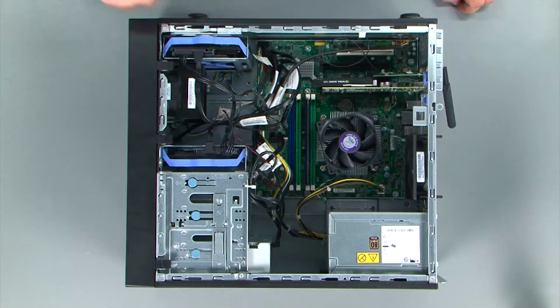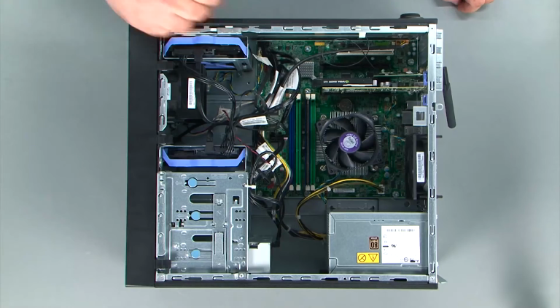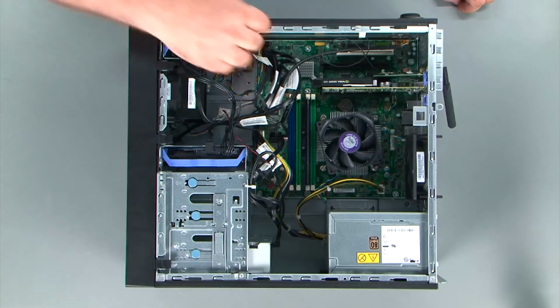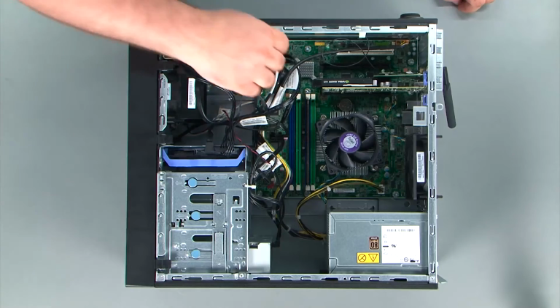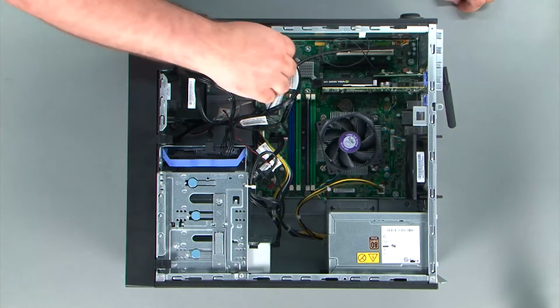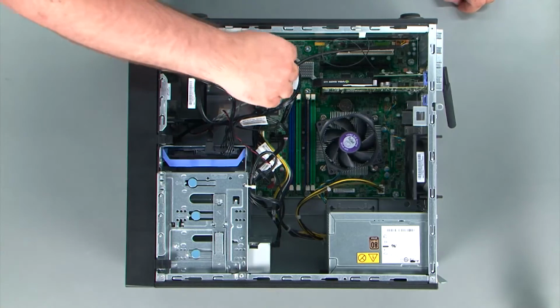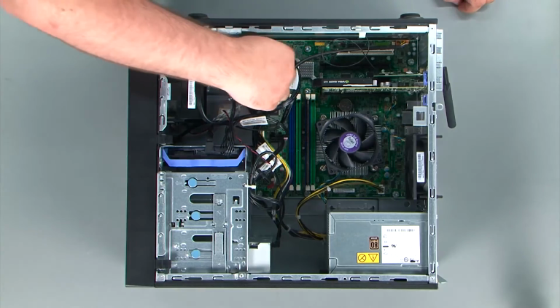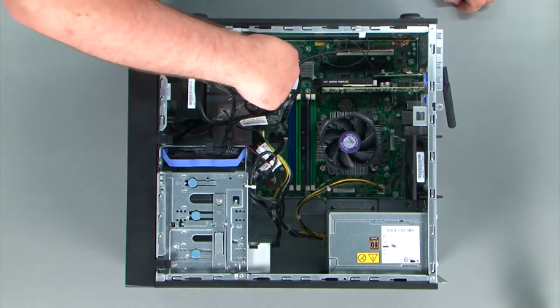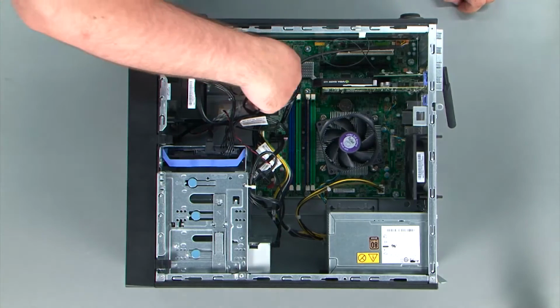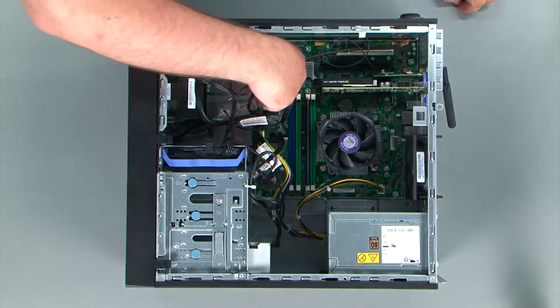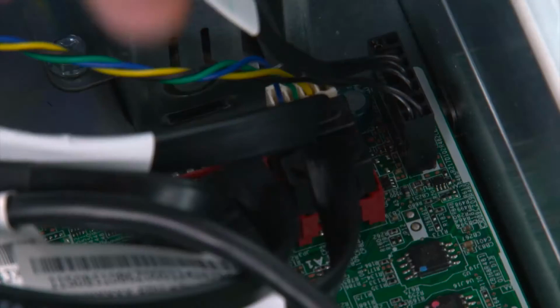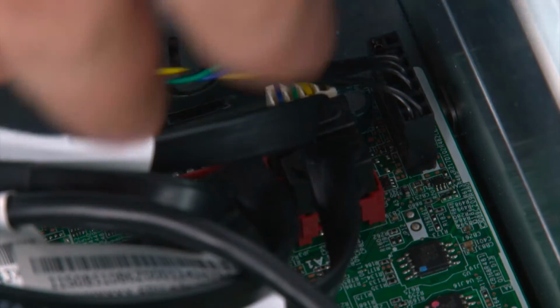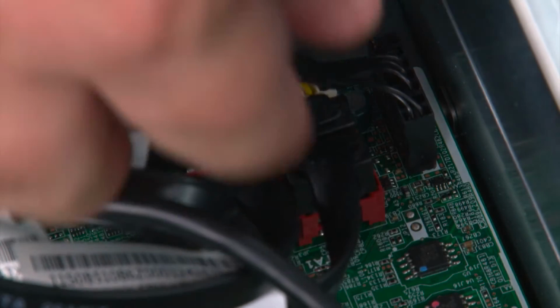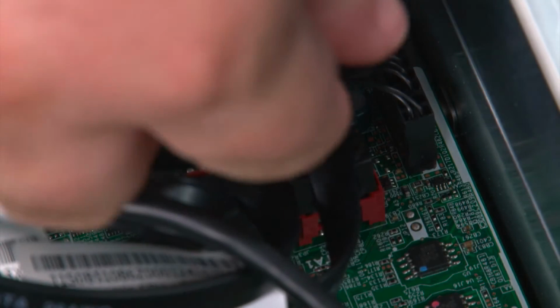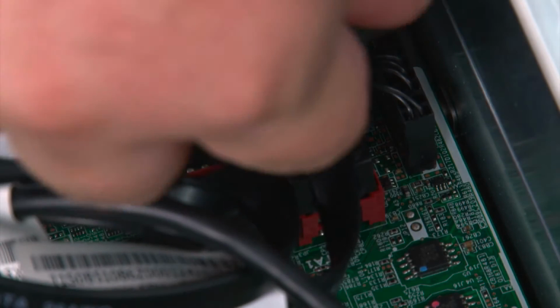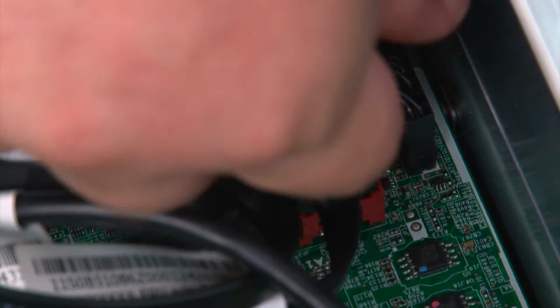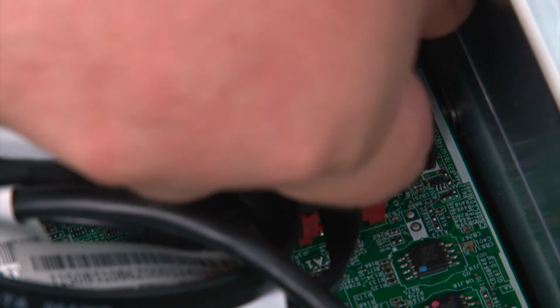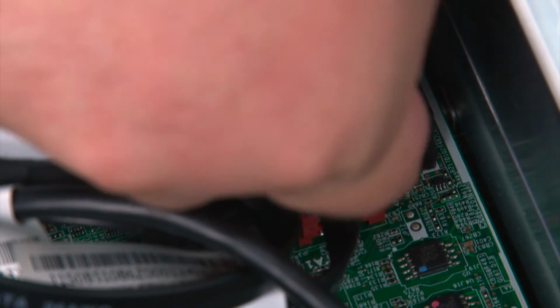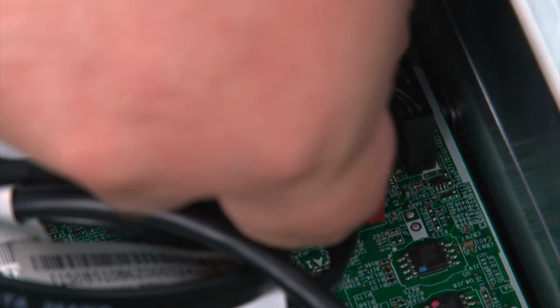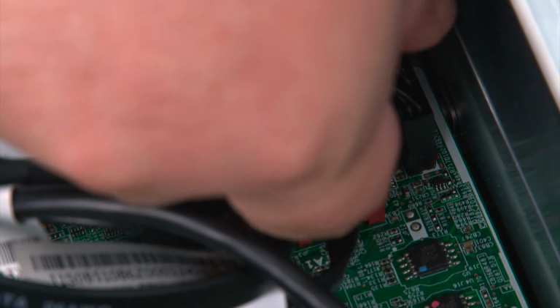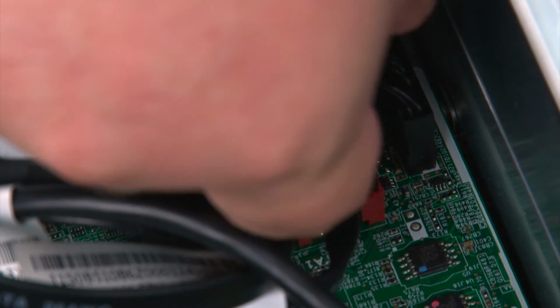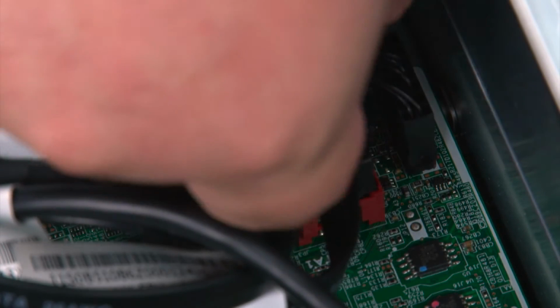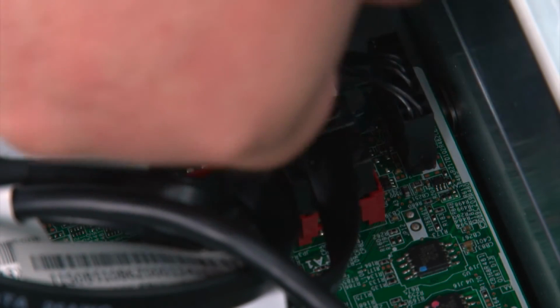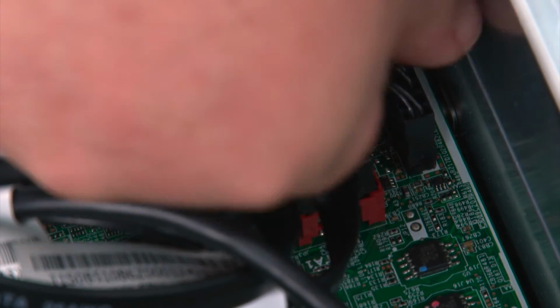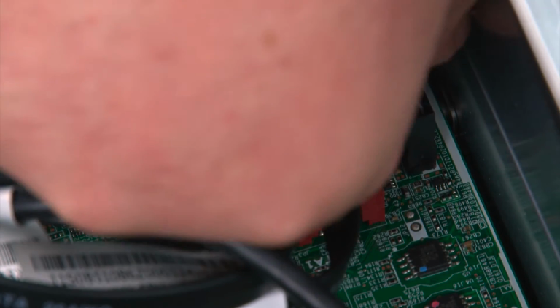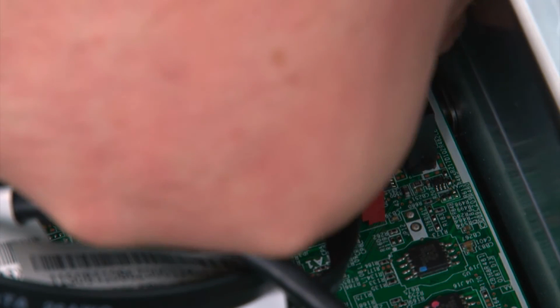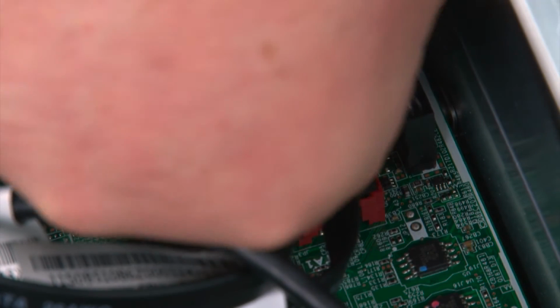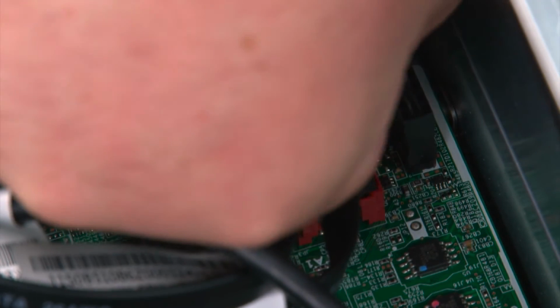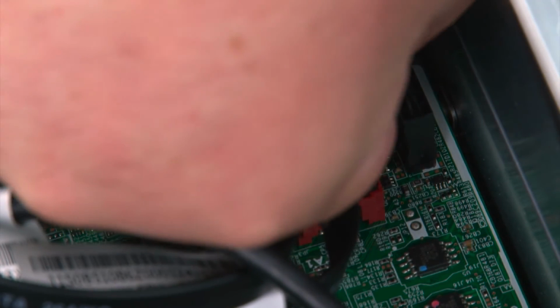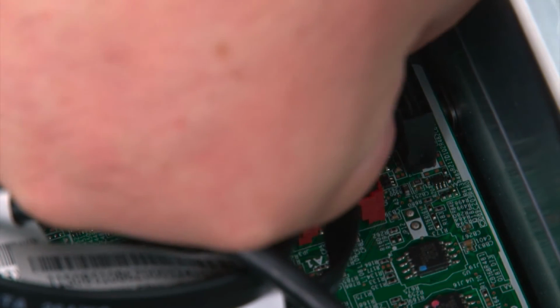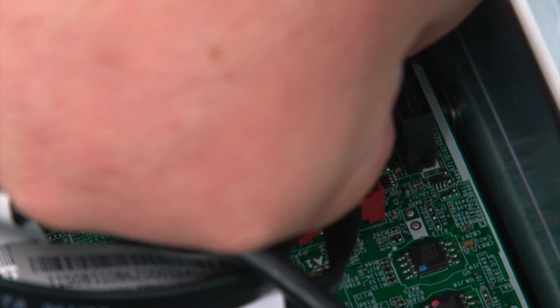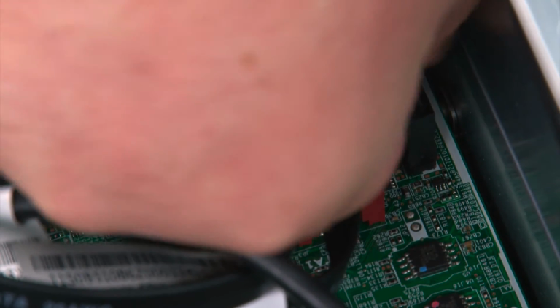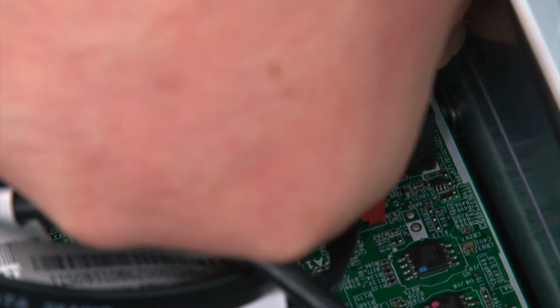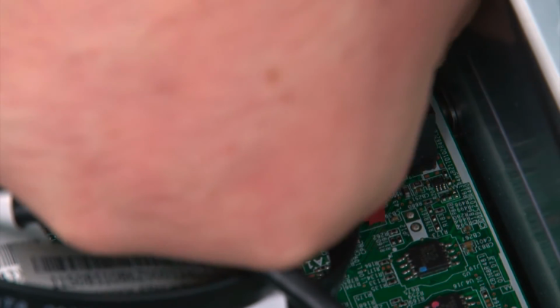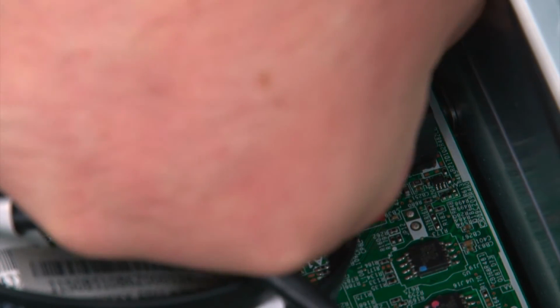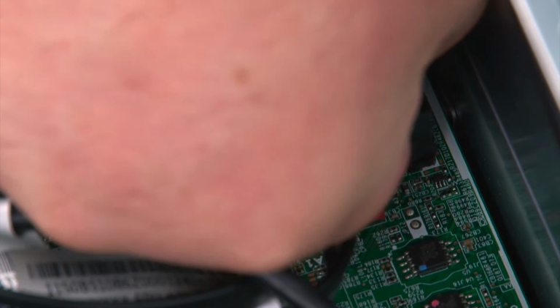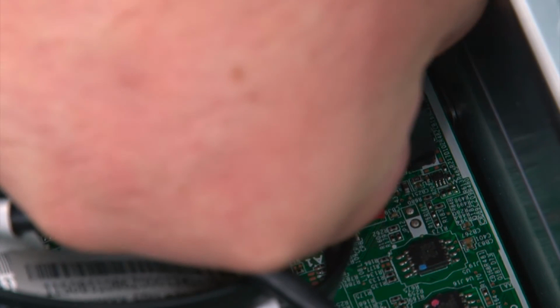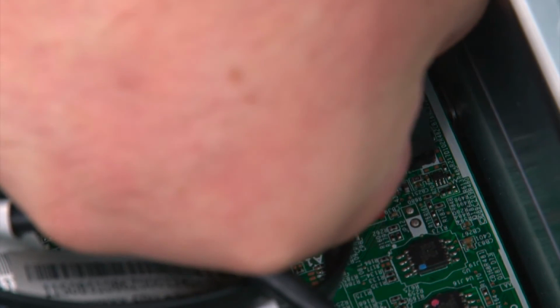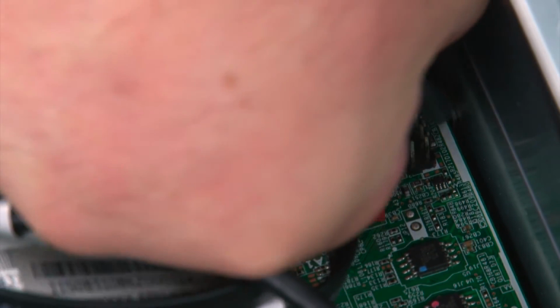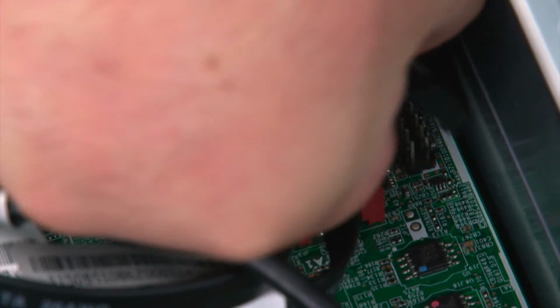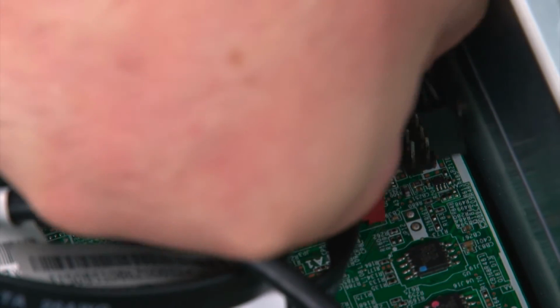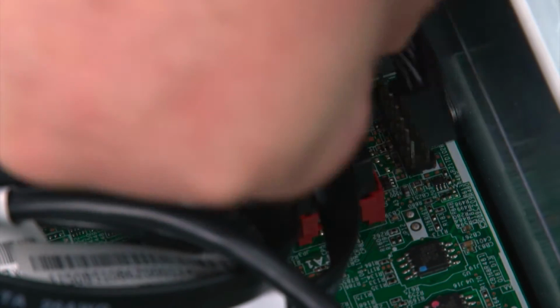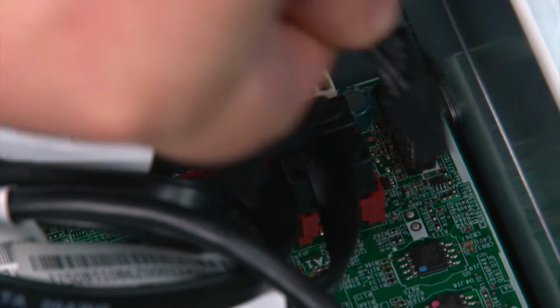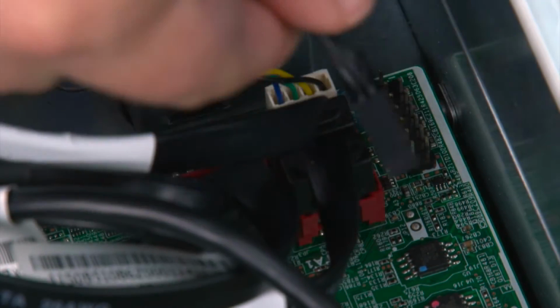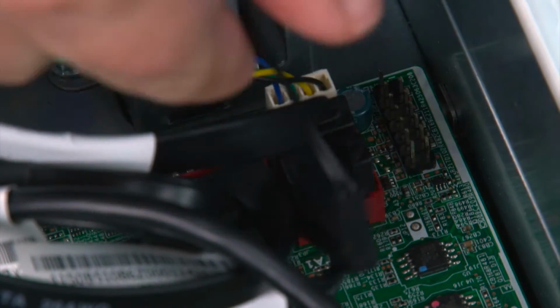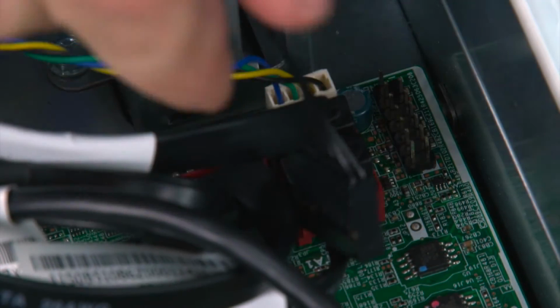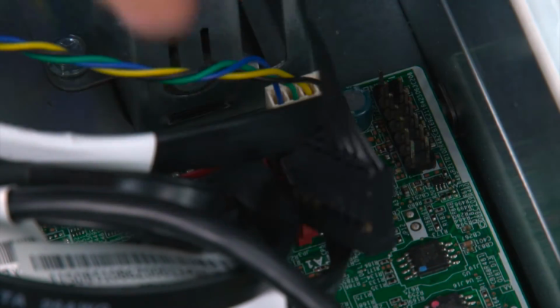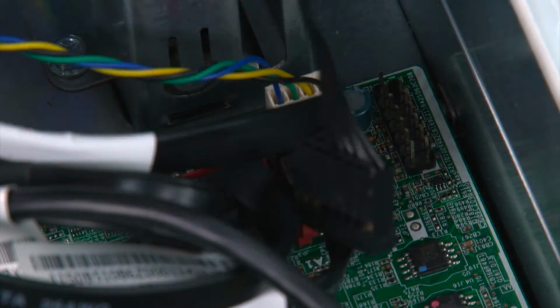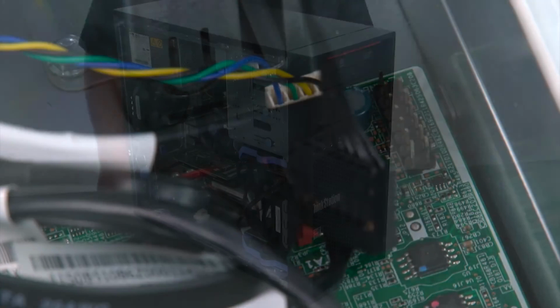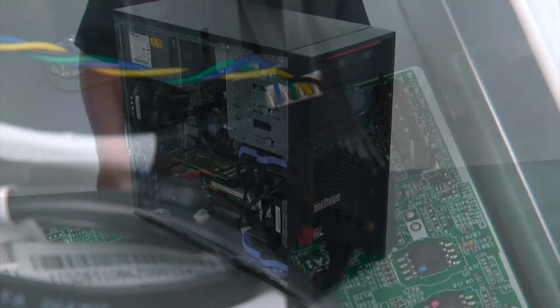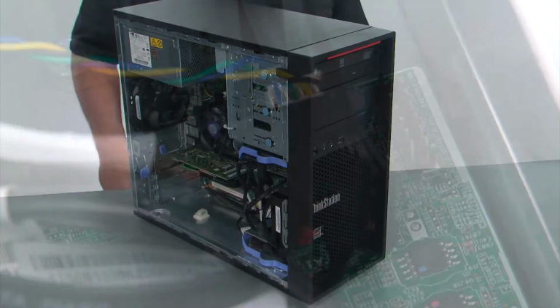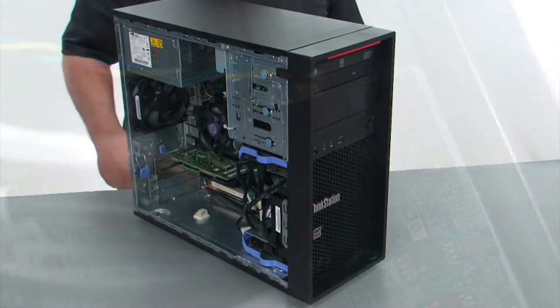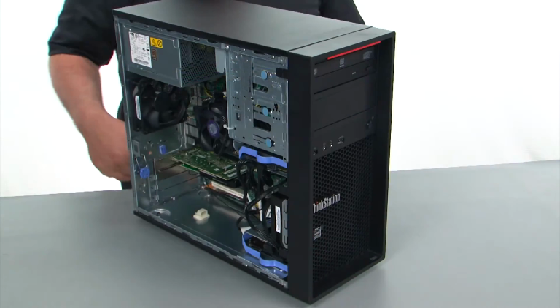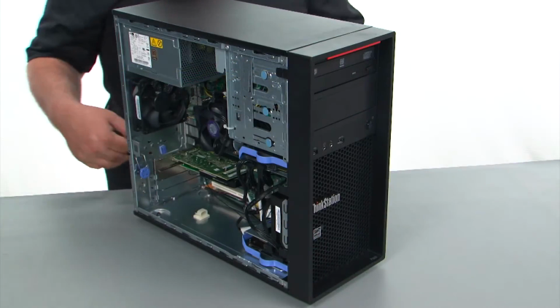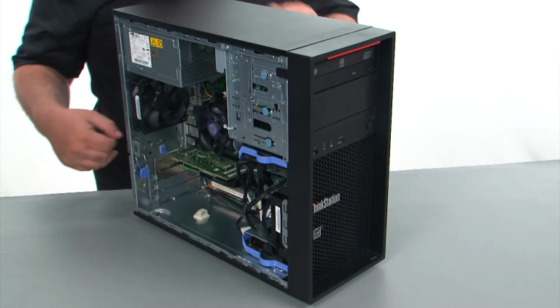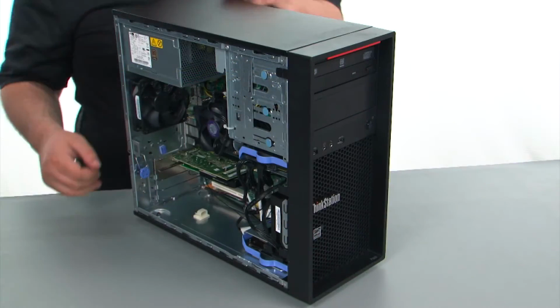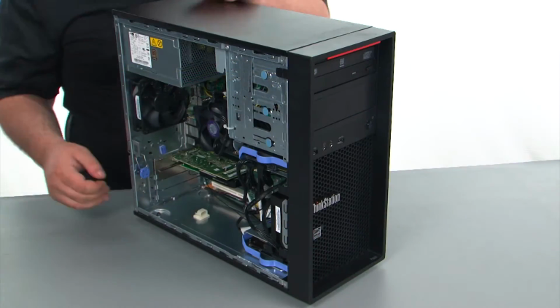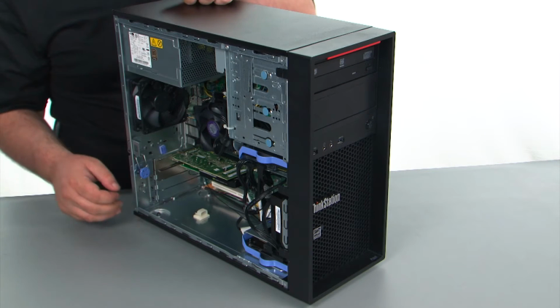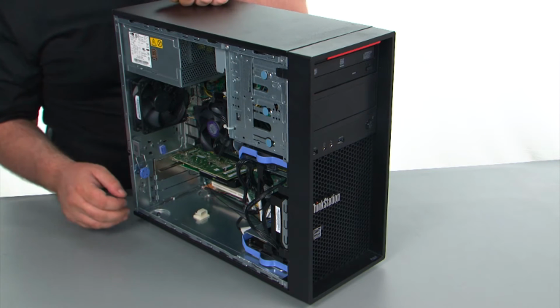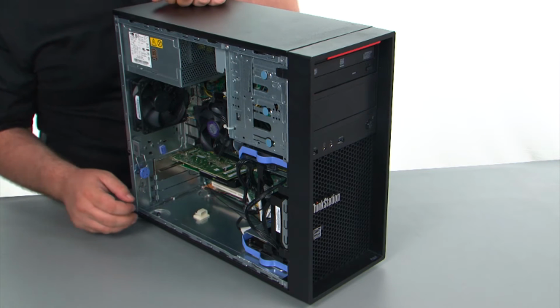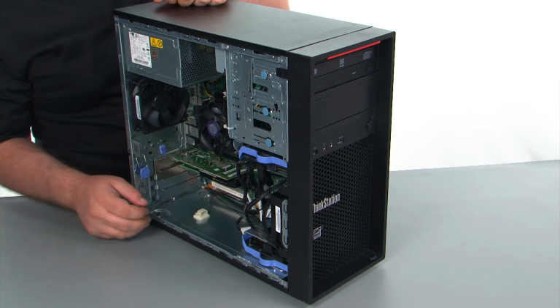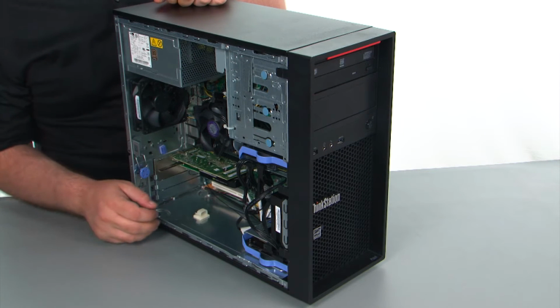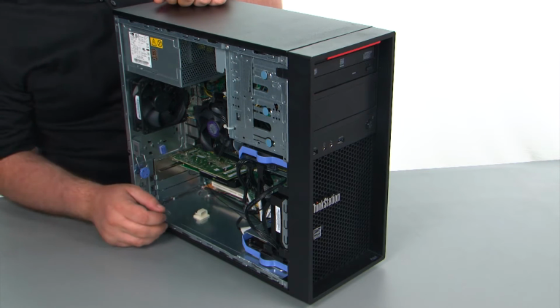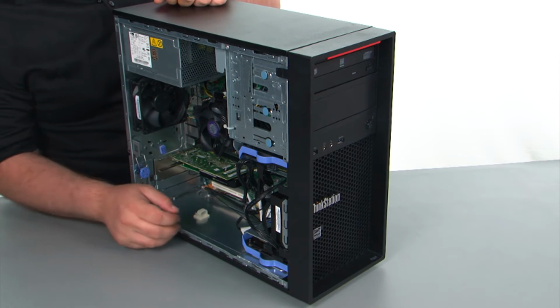Disconnect the power button cable from the system board. Next, we're going to remove the front bezel.